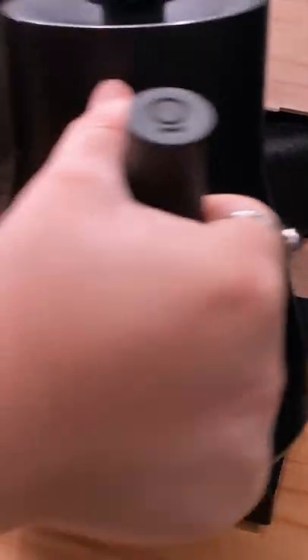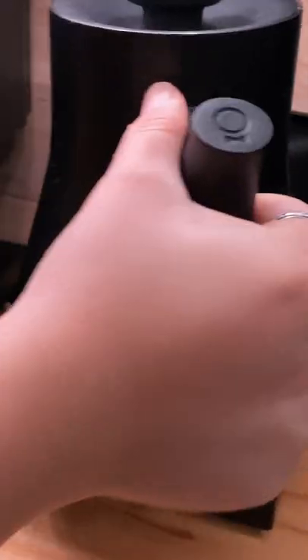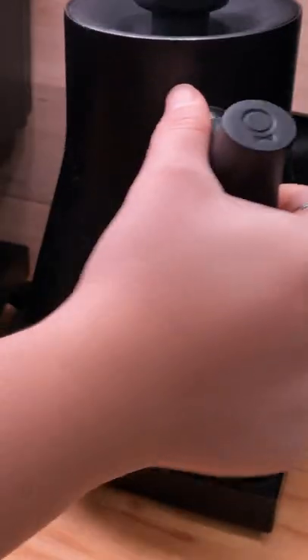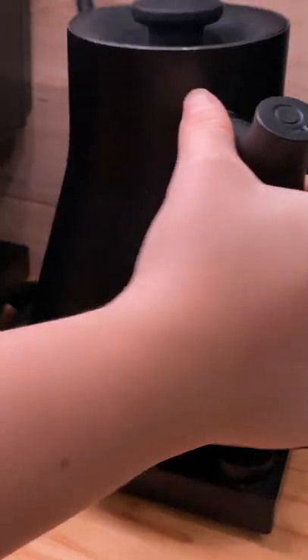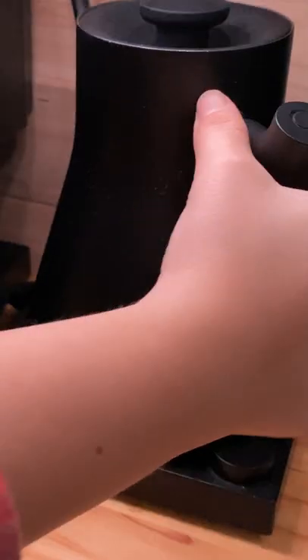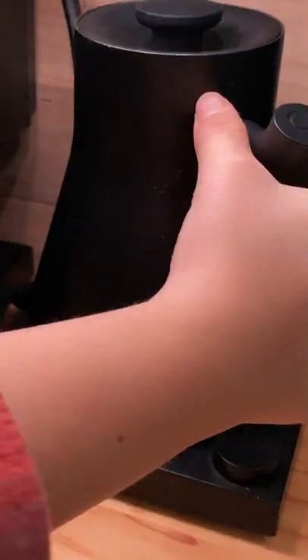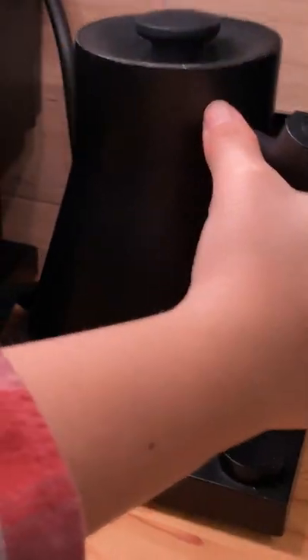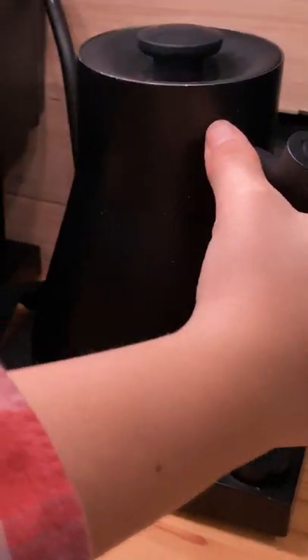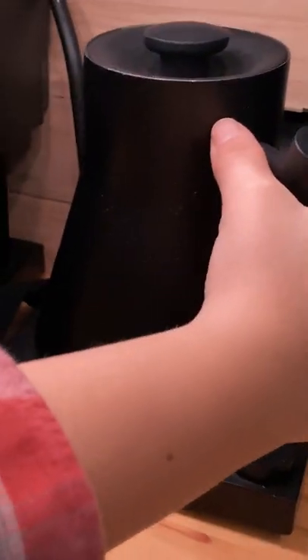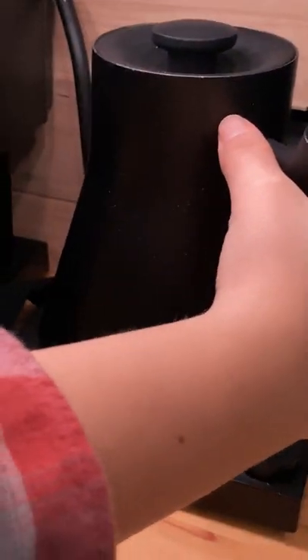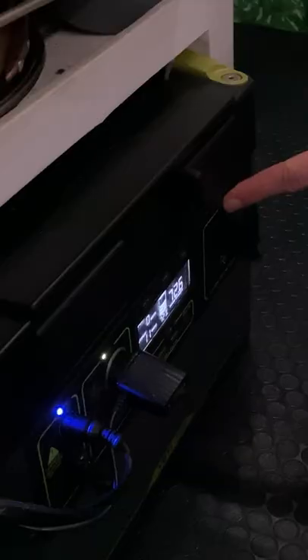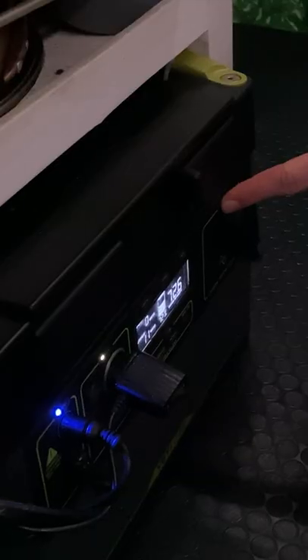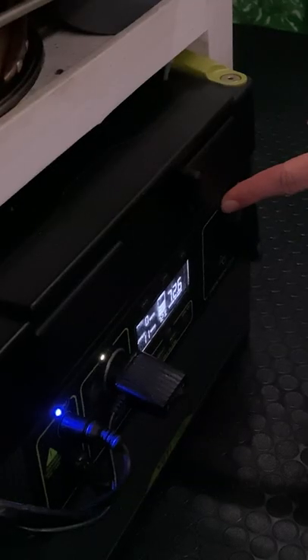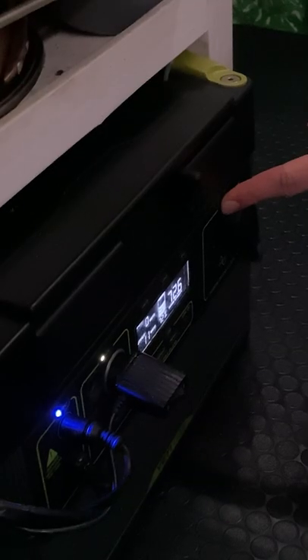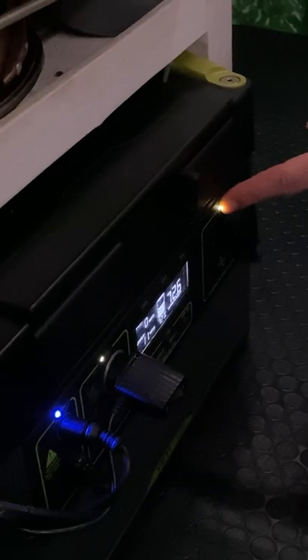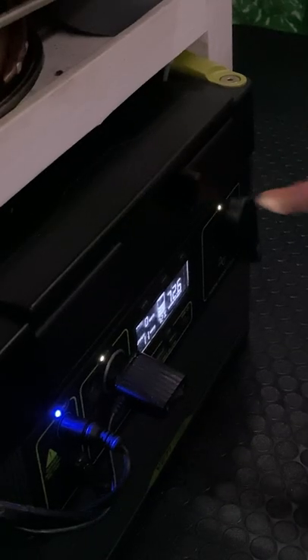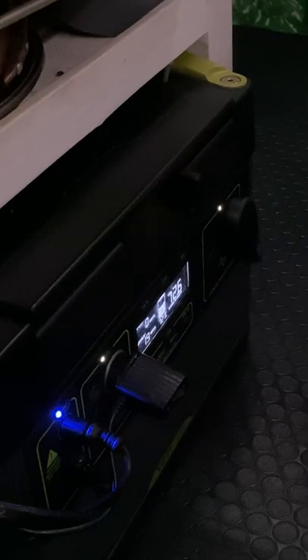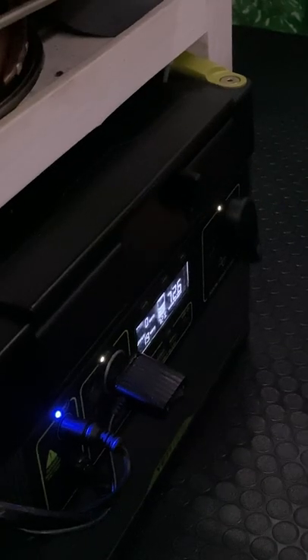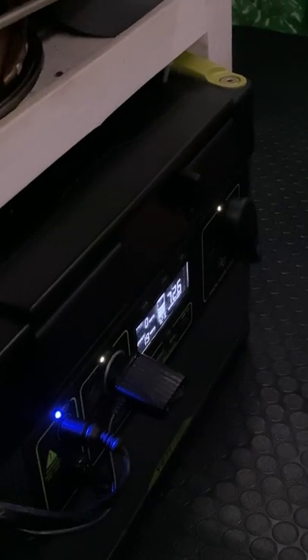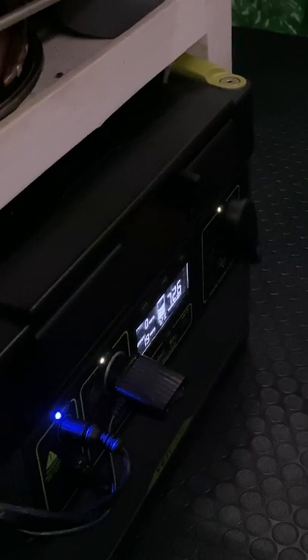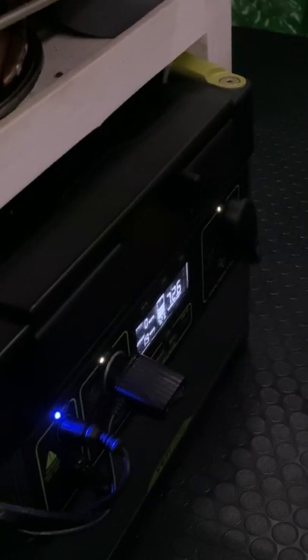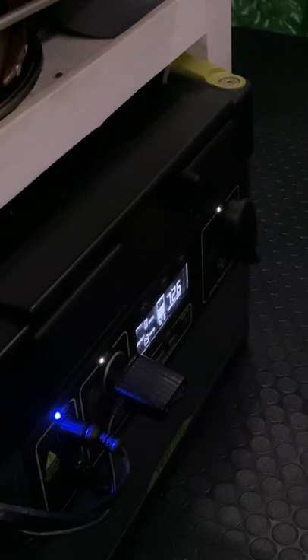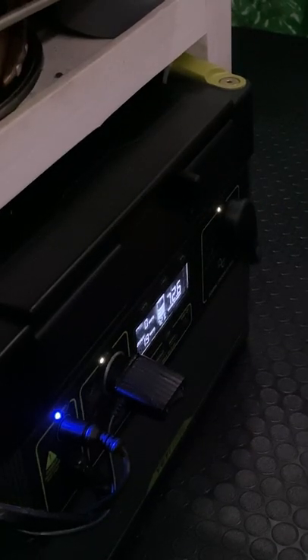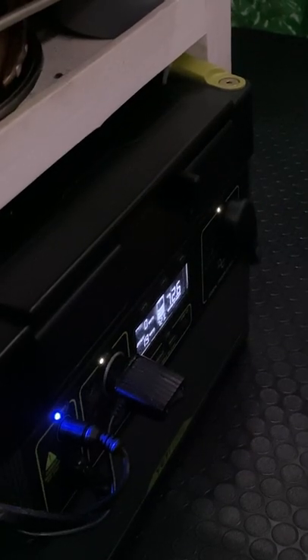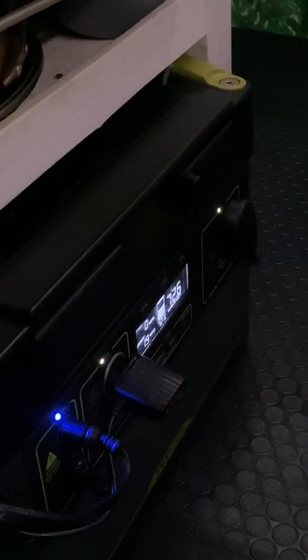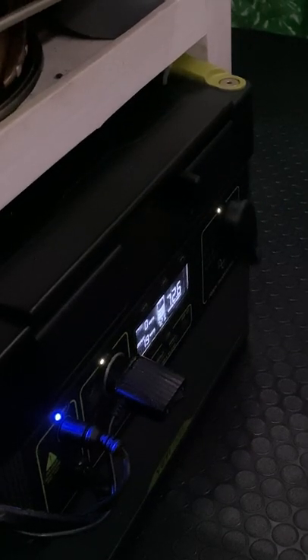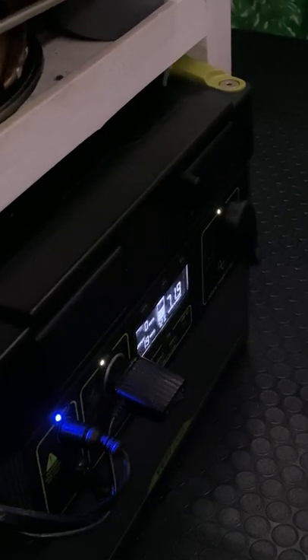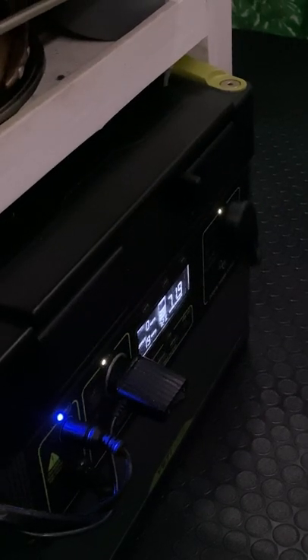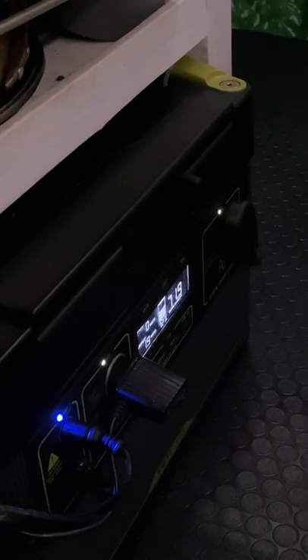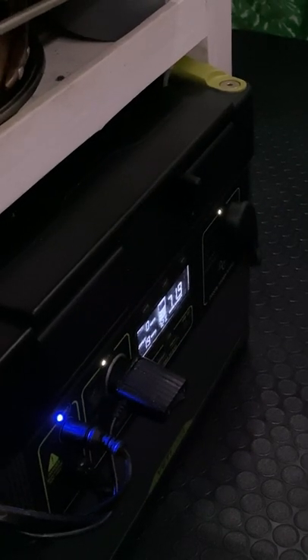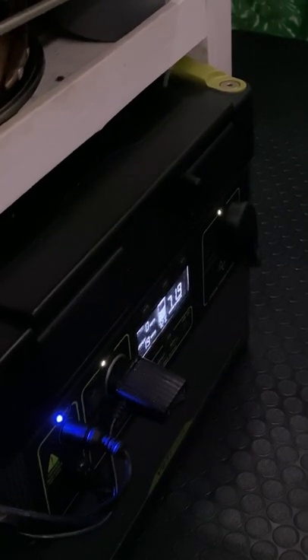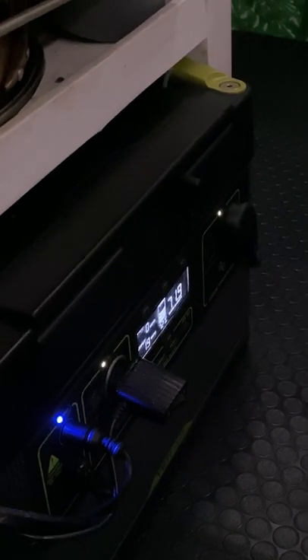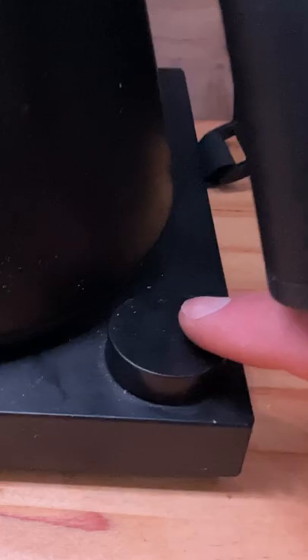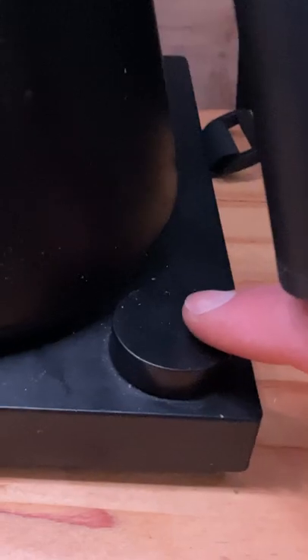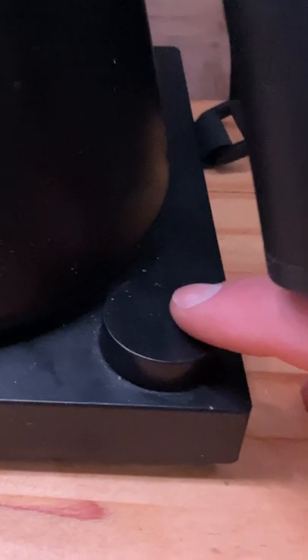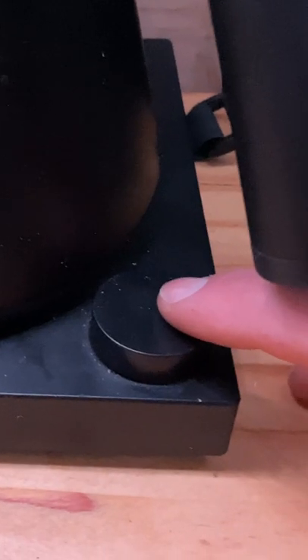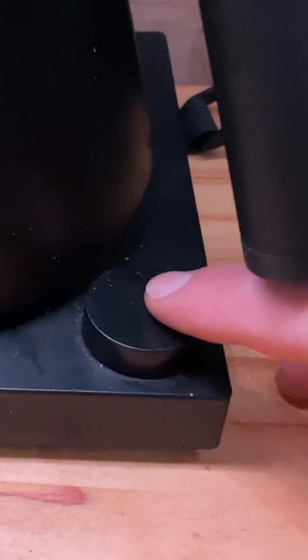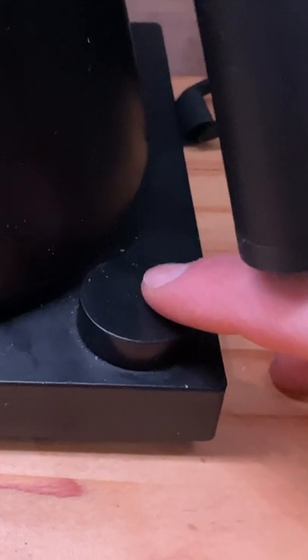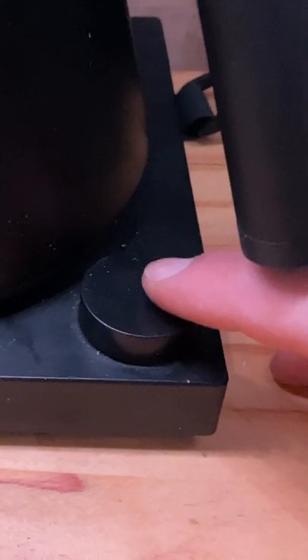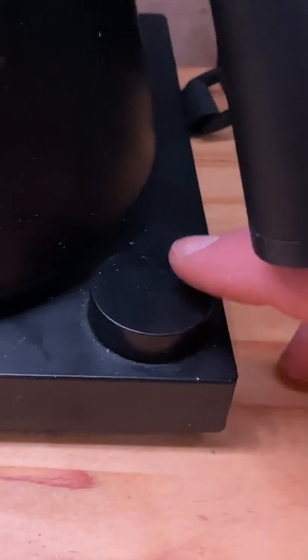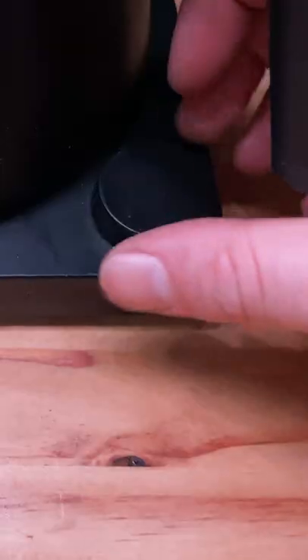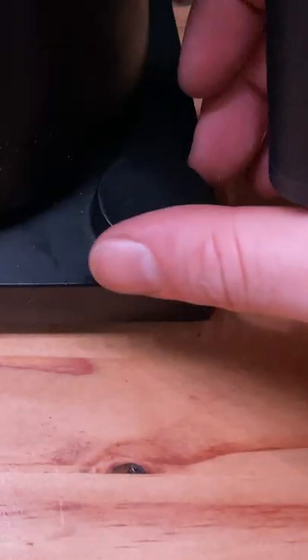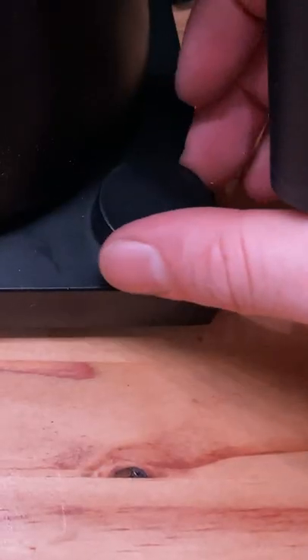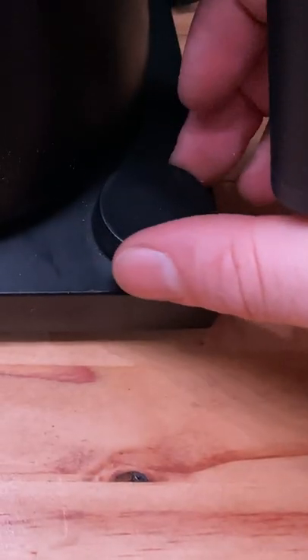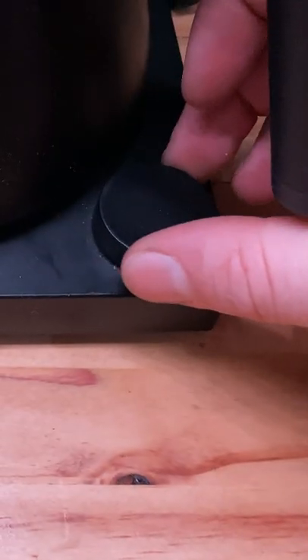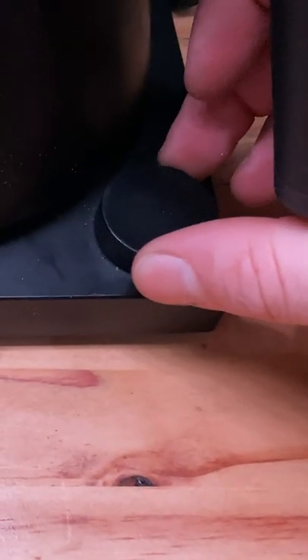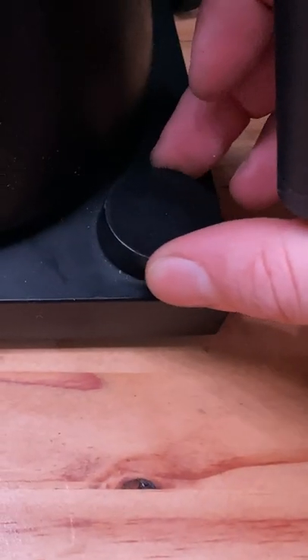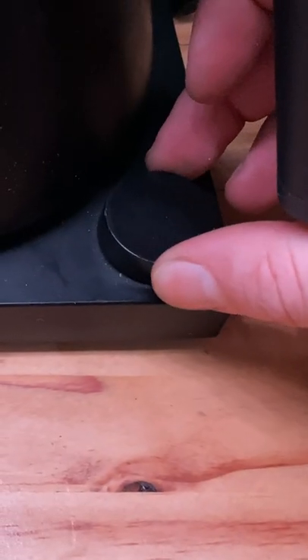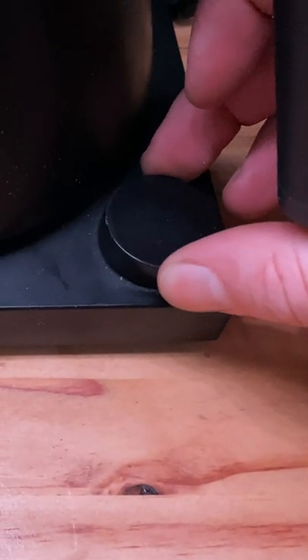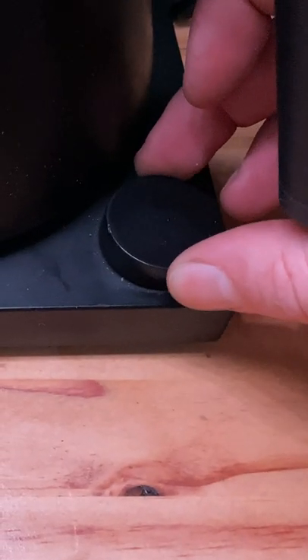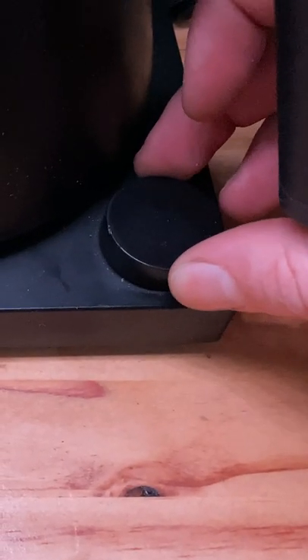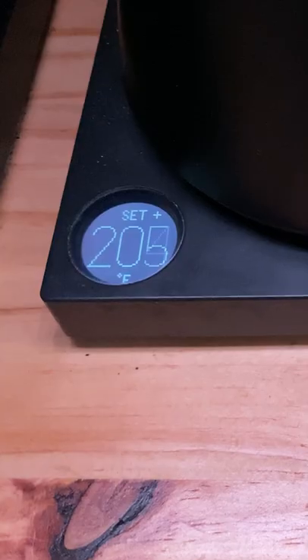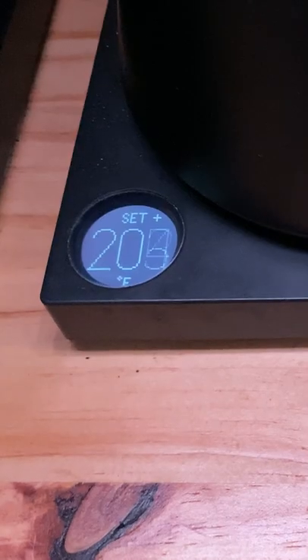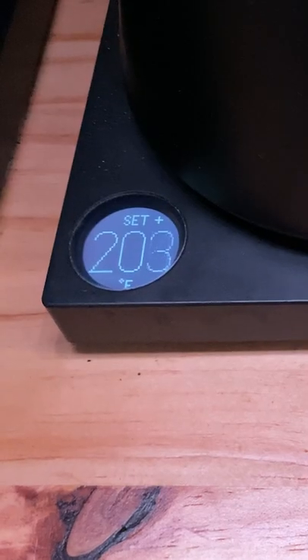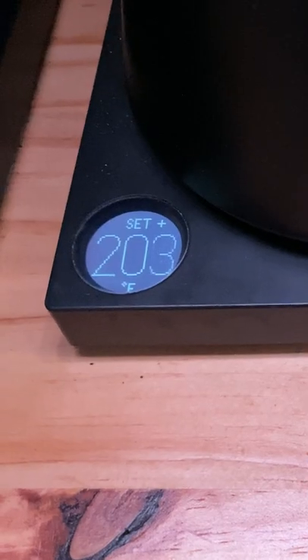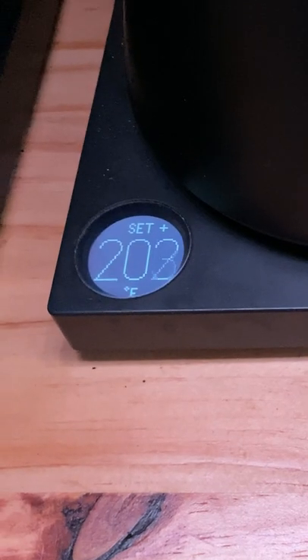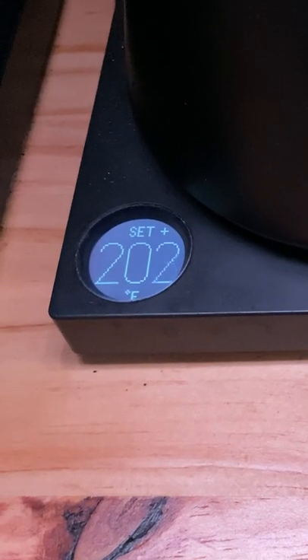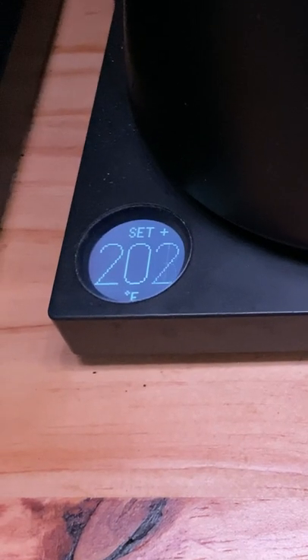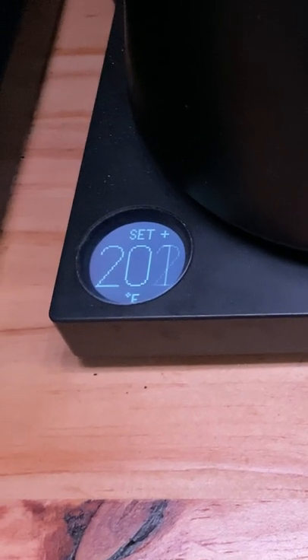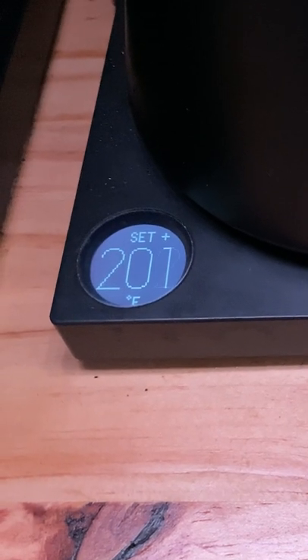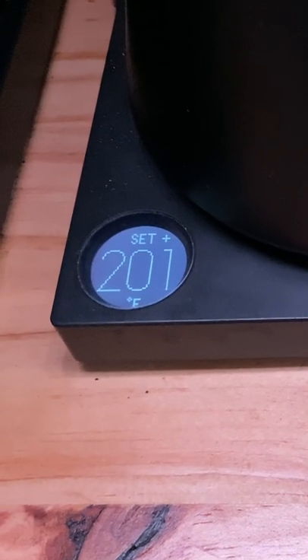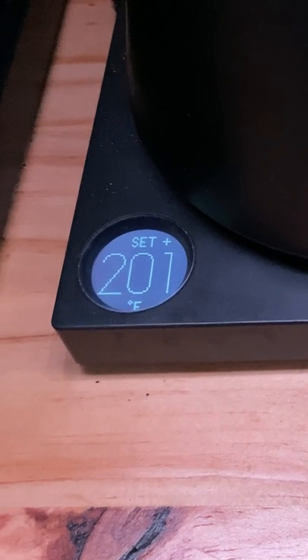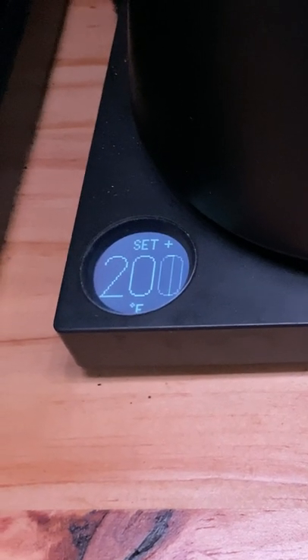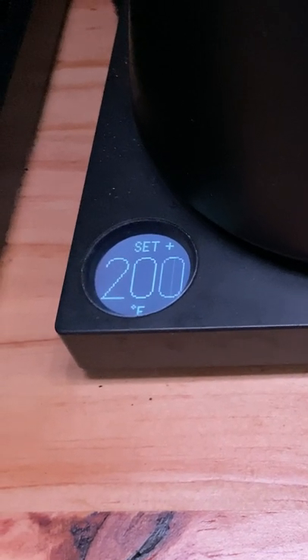Next, we turn on the AC inverter on our Goal Zero Yeti 1500X. We set our kettle to 200 degrees Fahrenheit and let the water heat up.